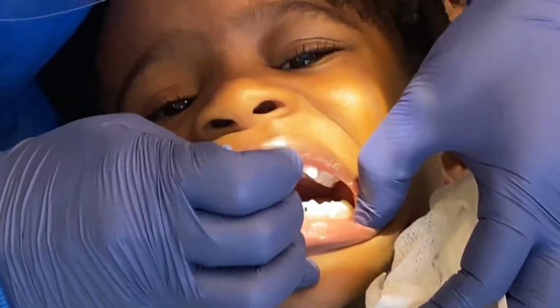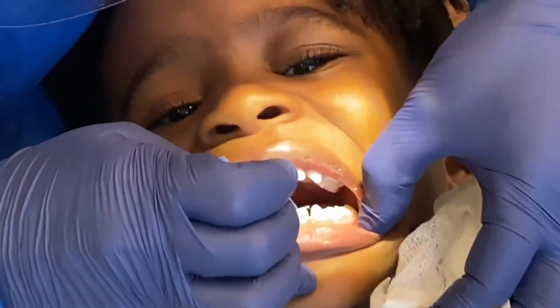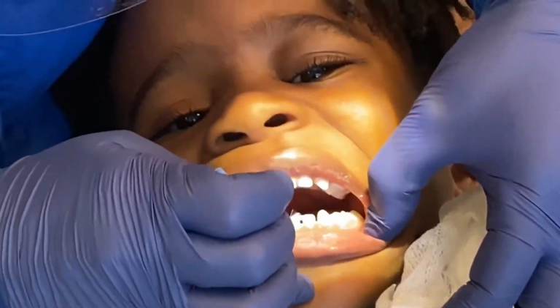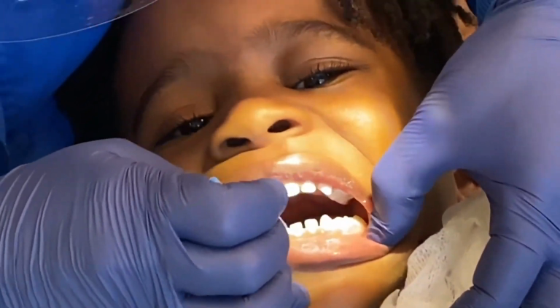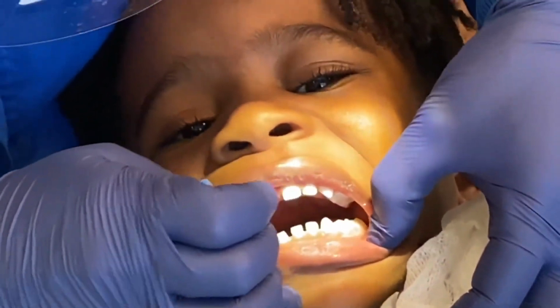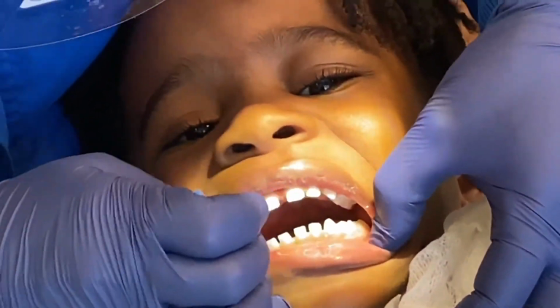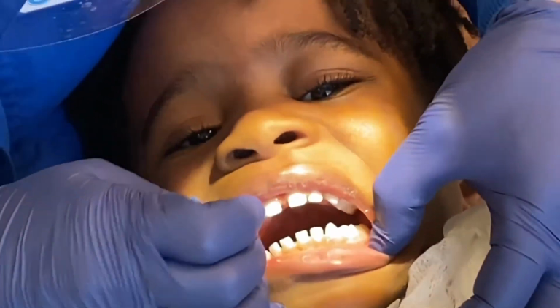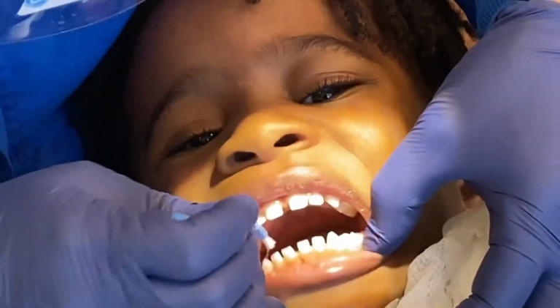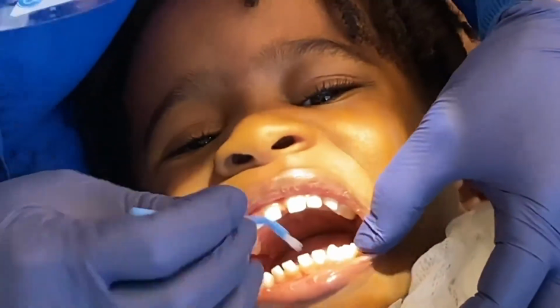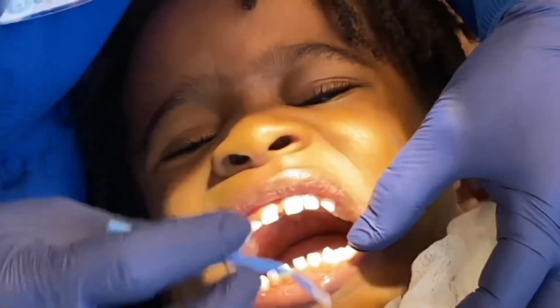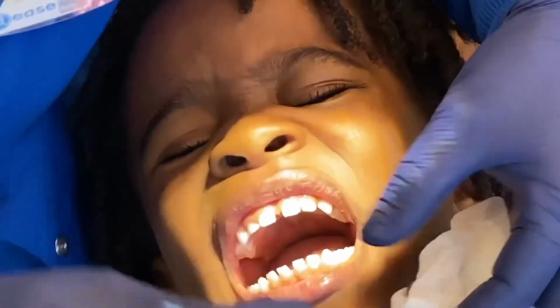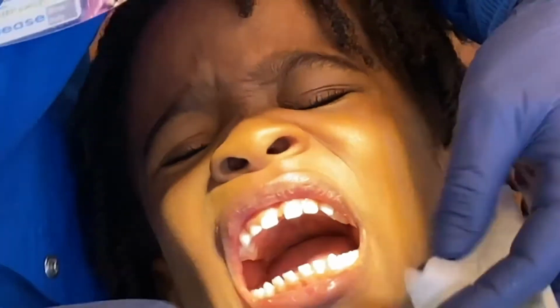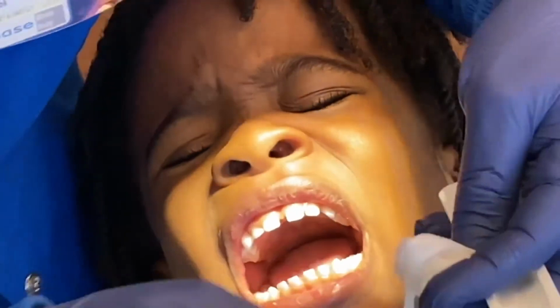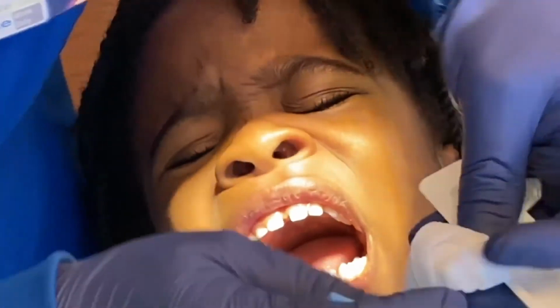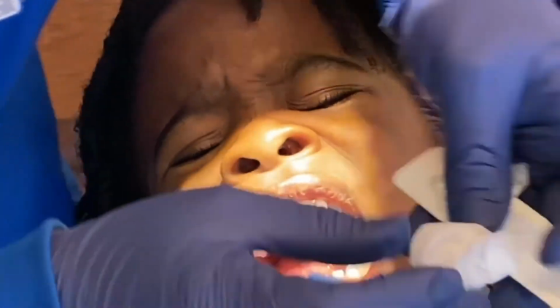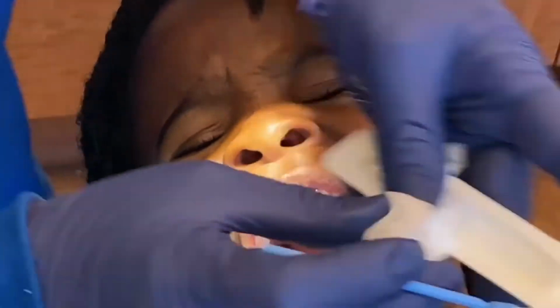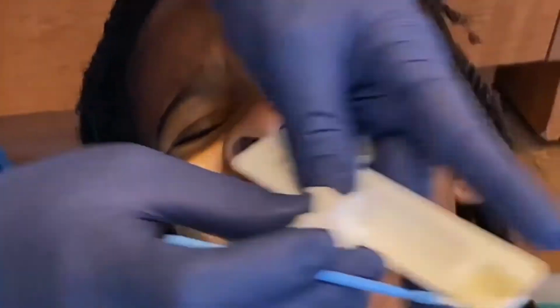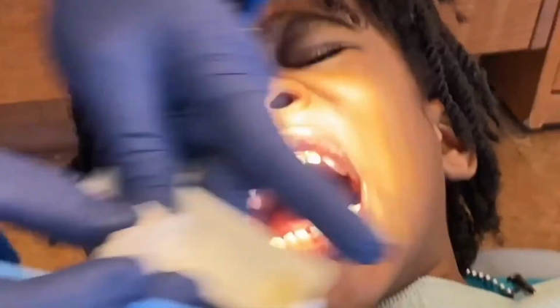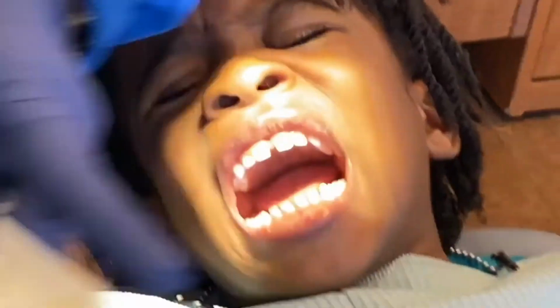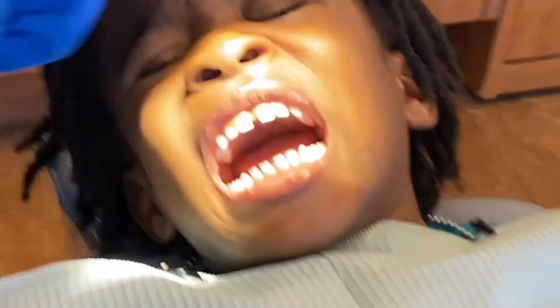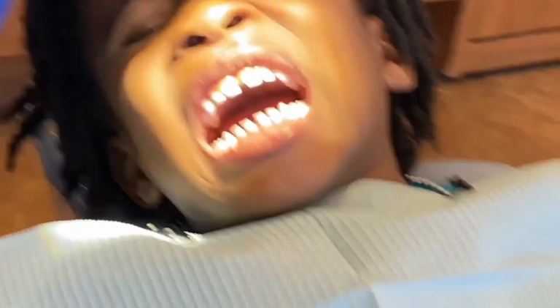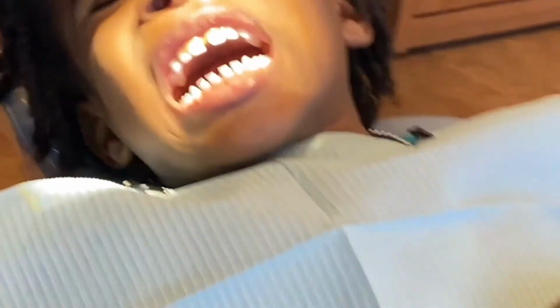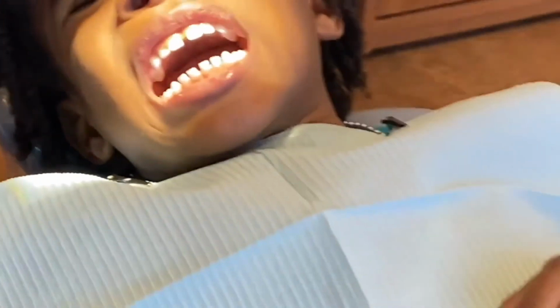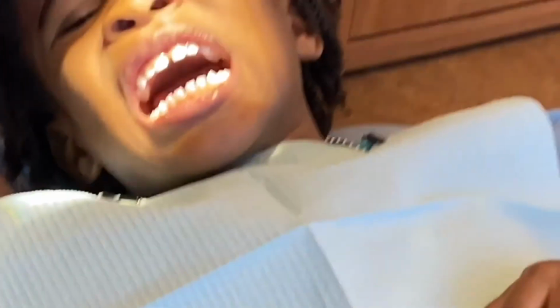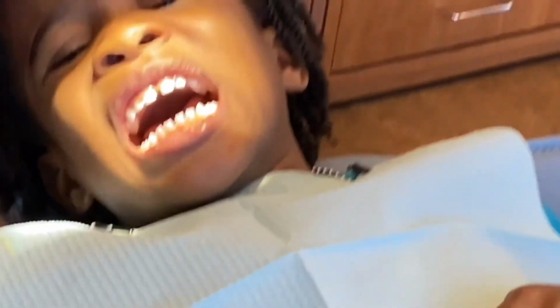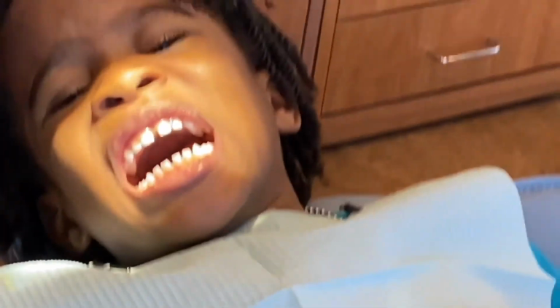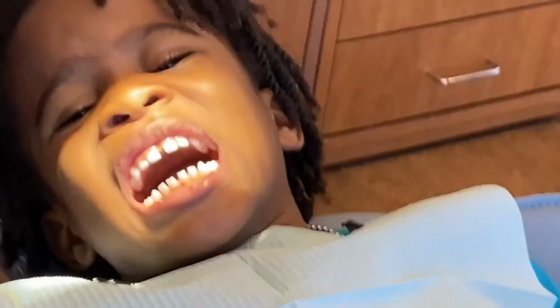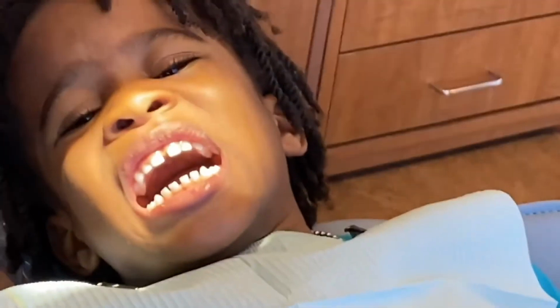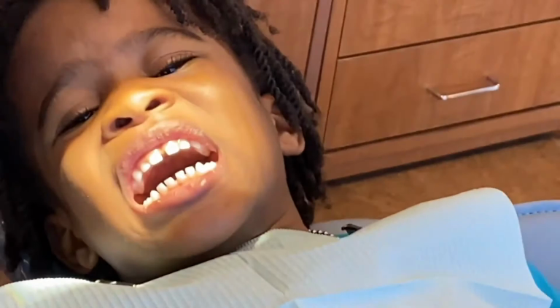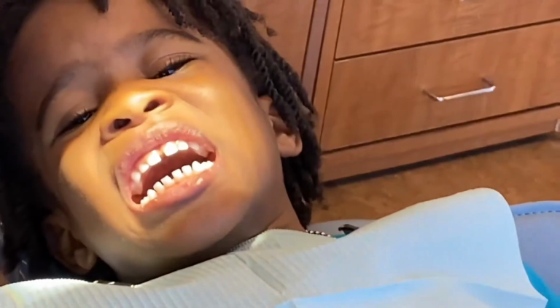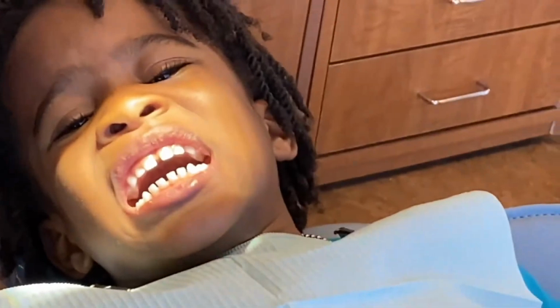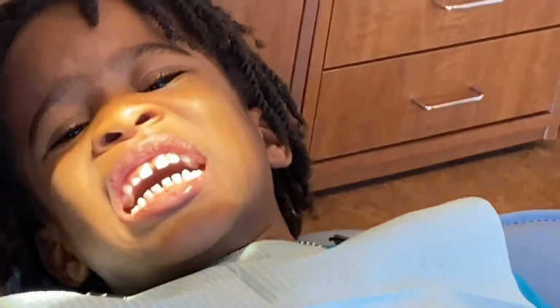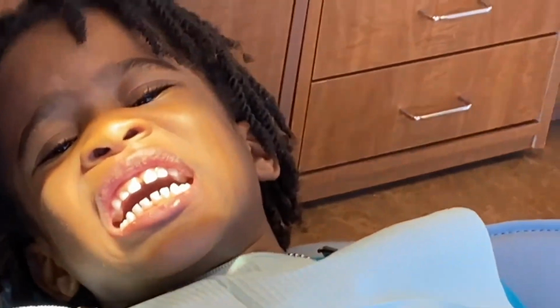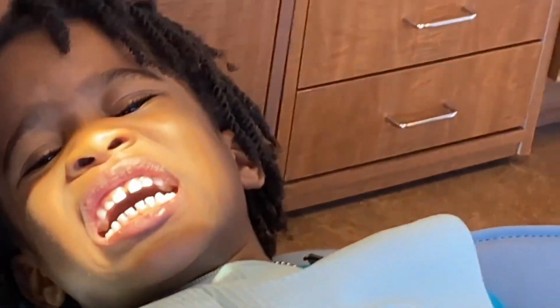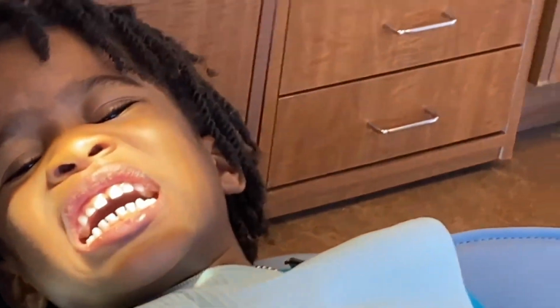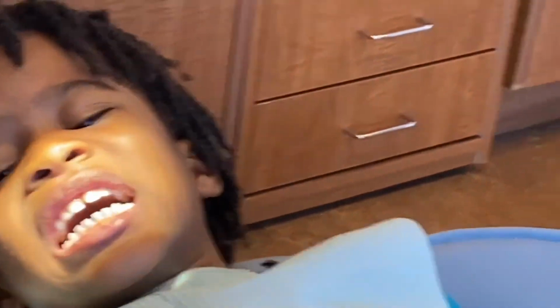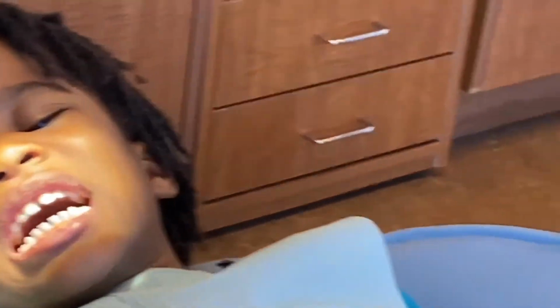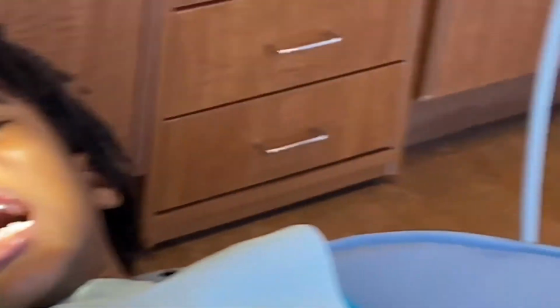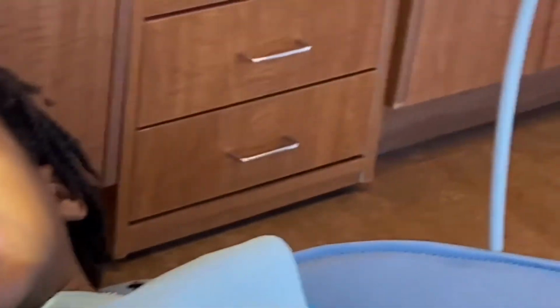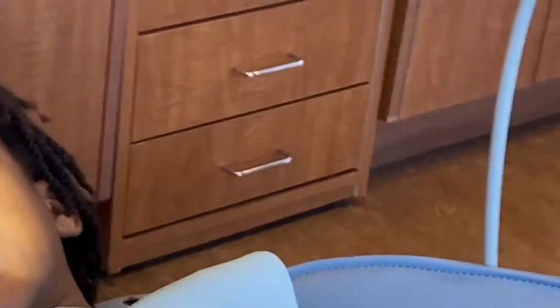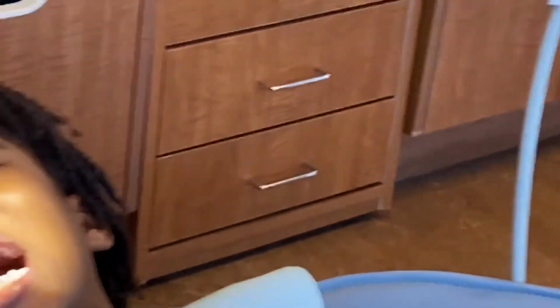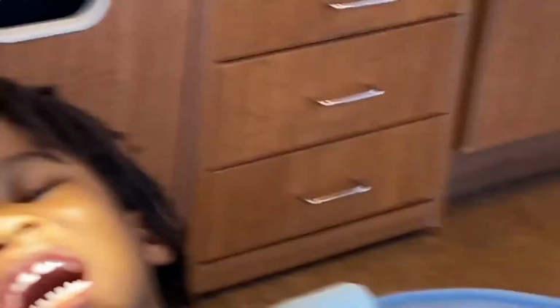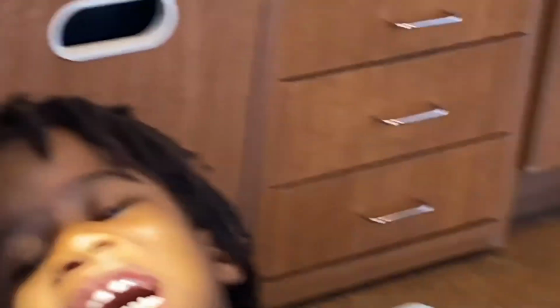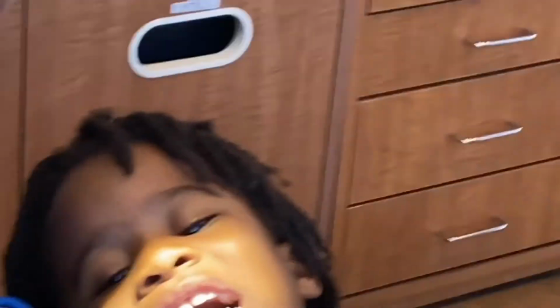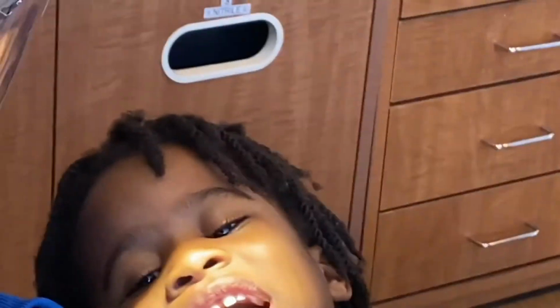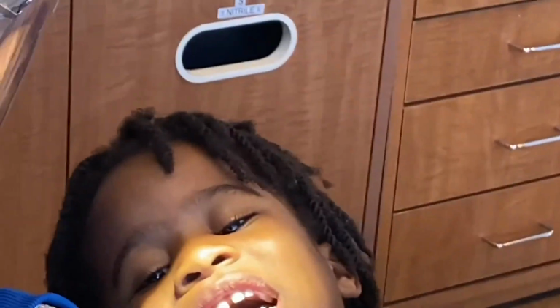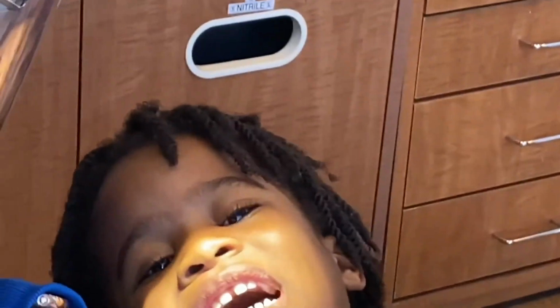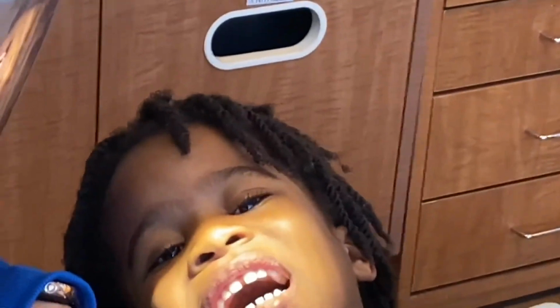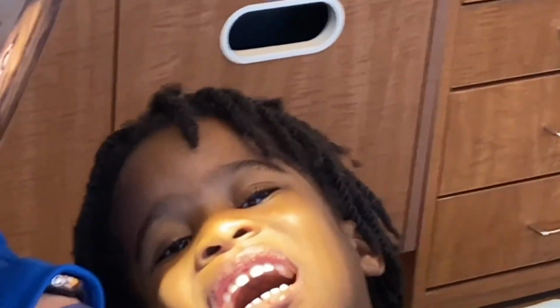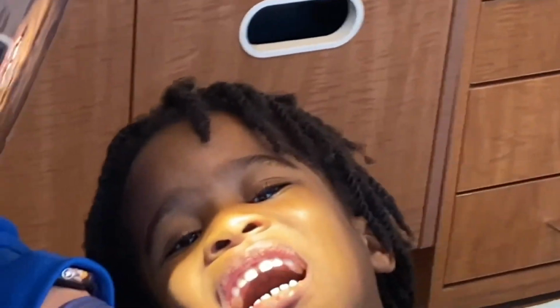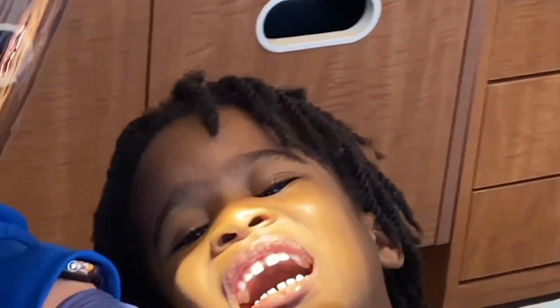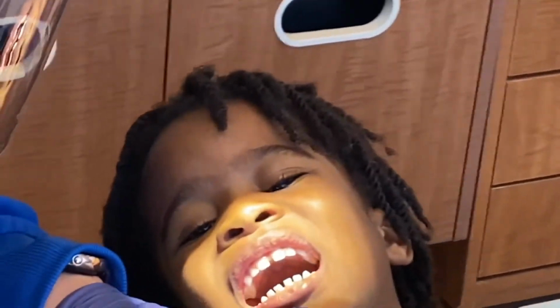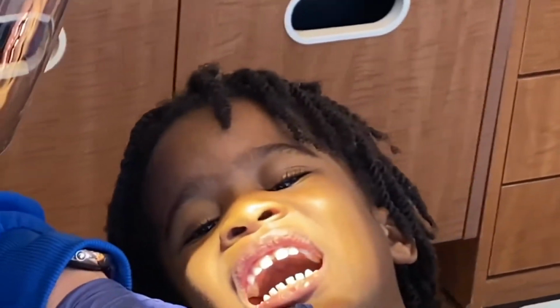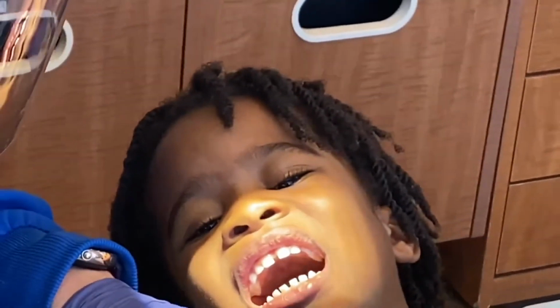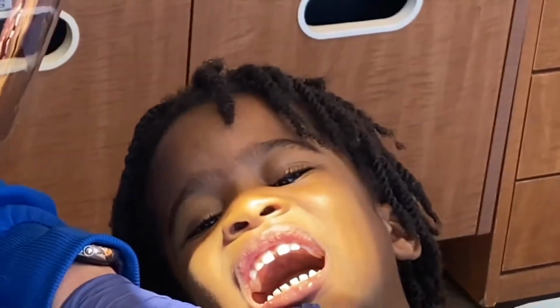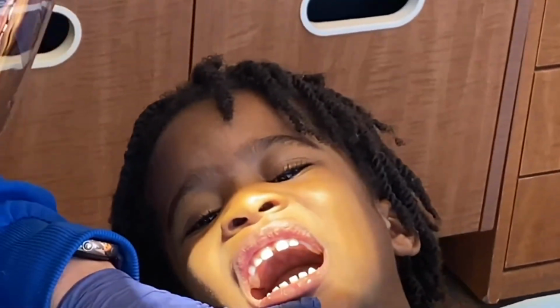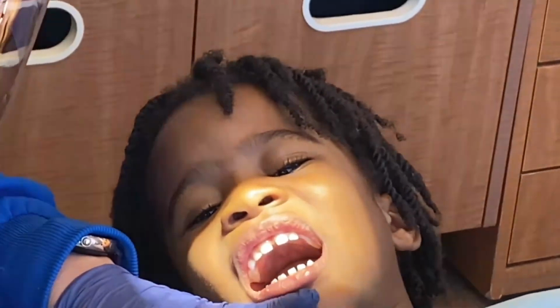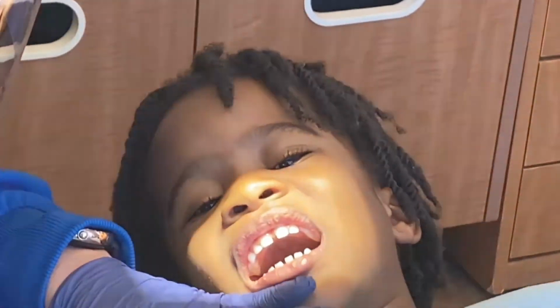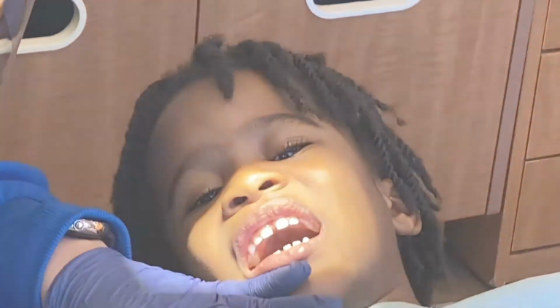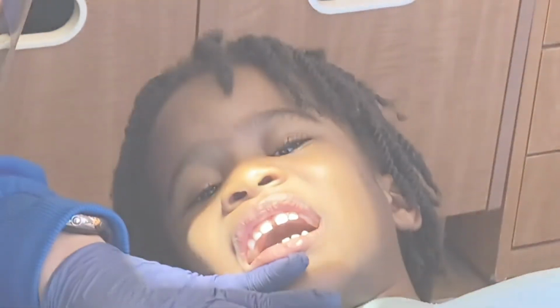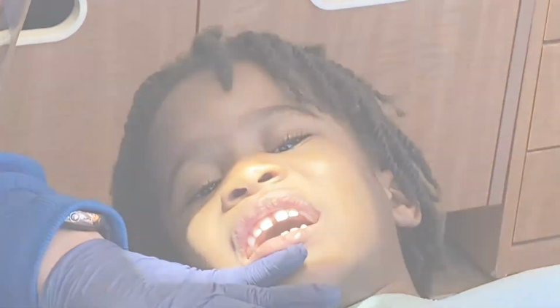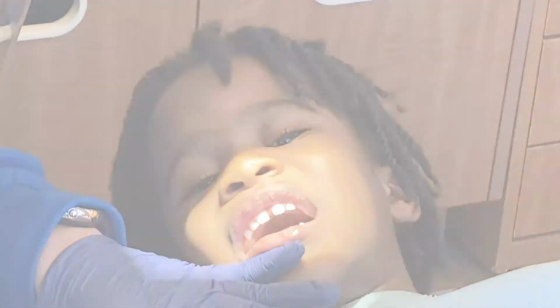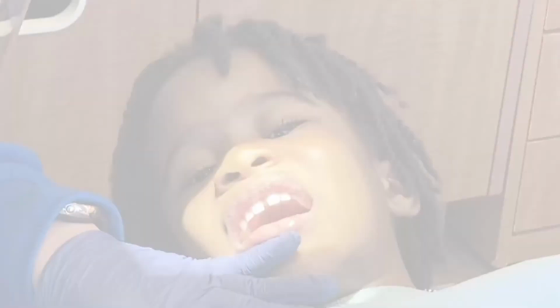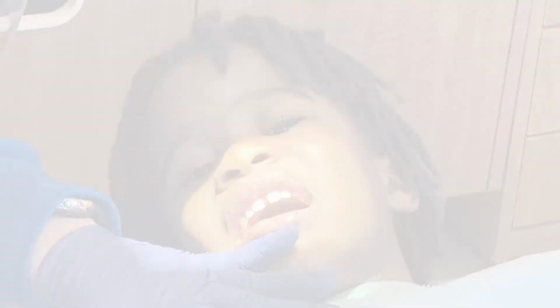Perfect! So wait six hours to brush and nothing crunchy for six hours, okay mom? Keep it close, buddy!